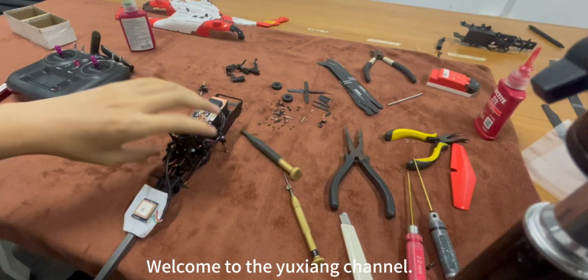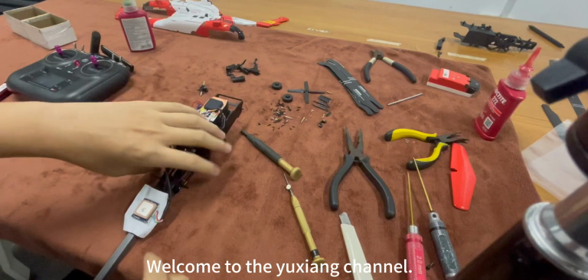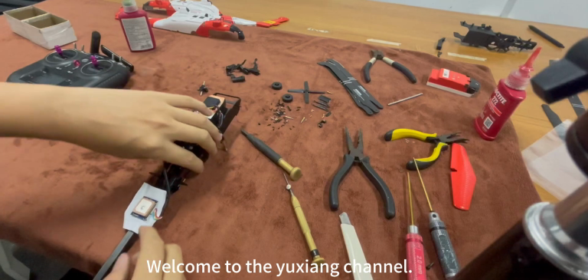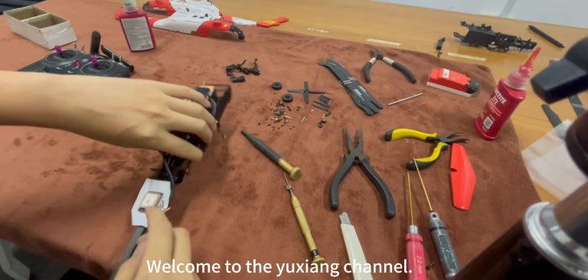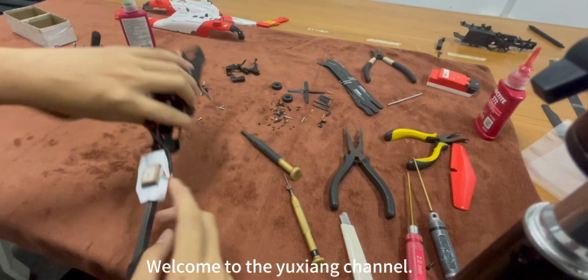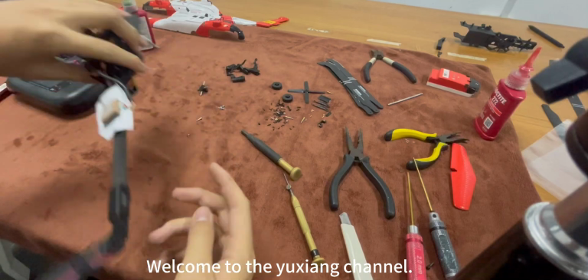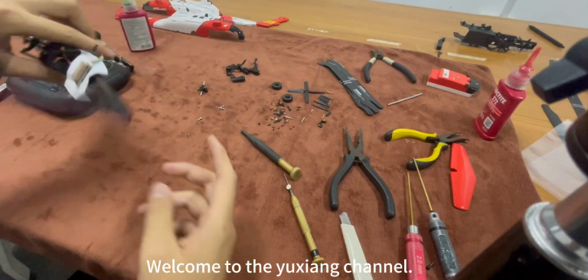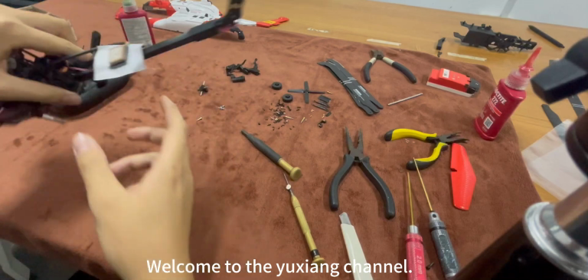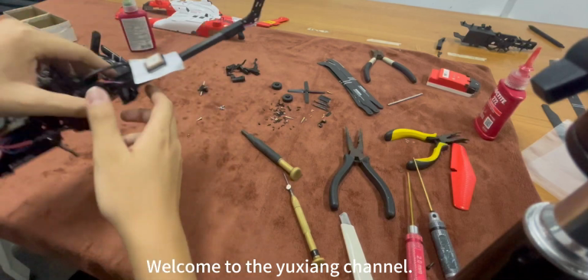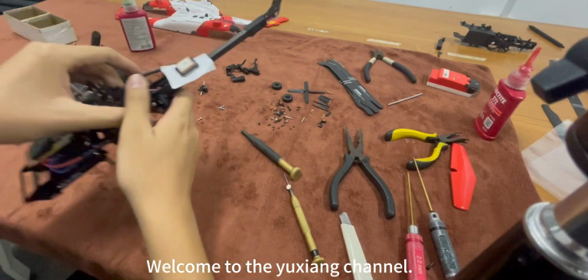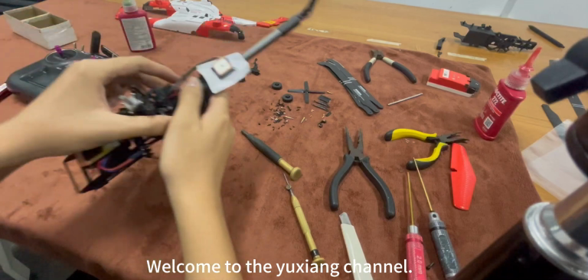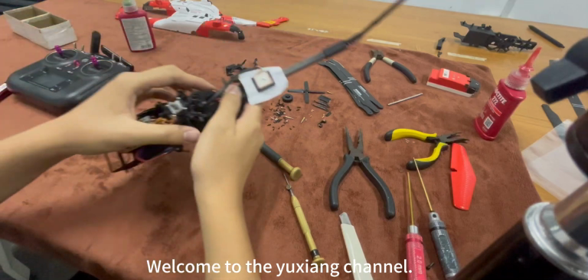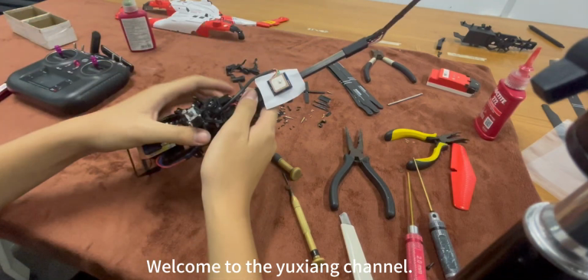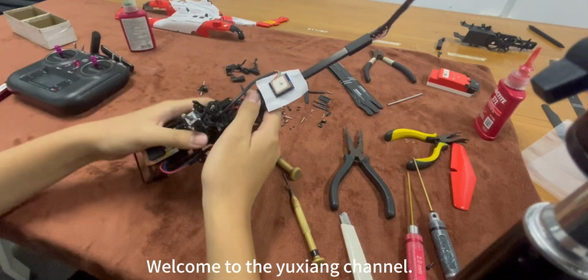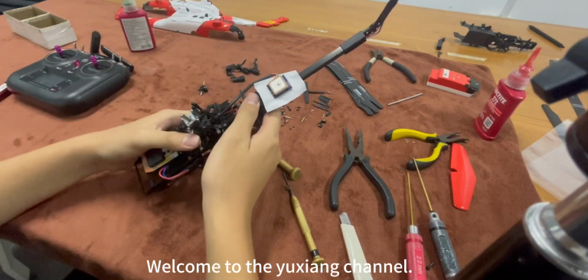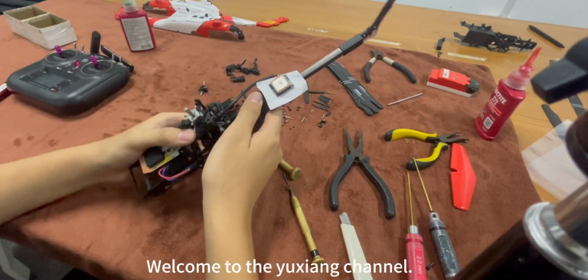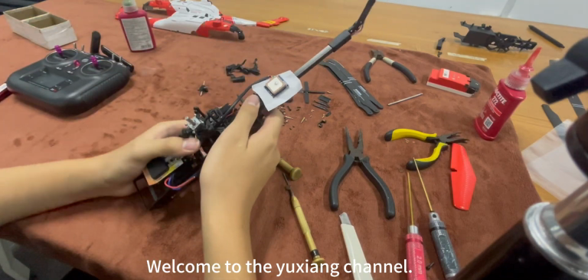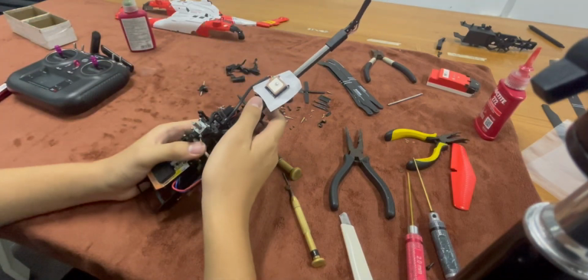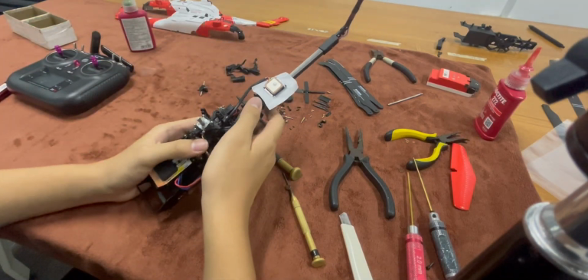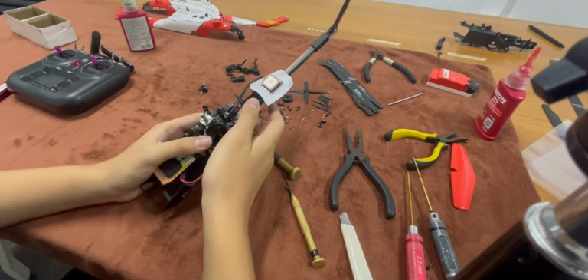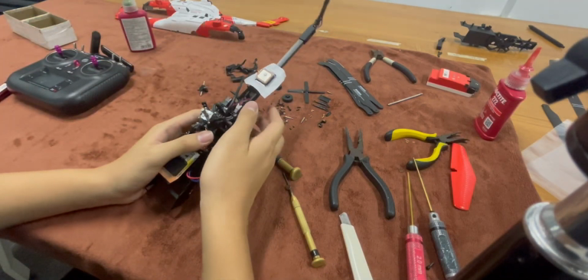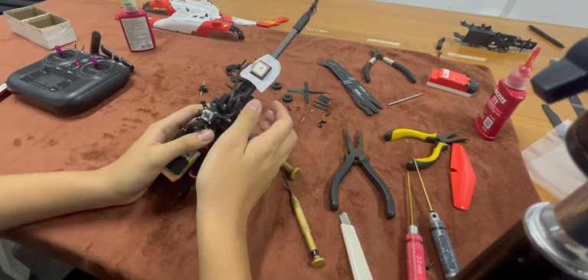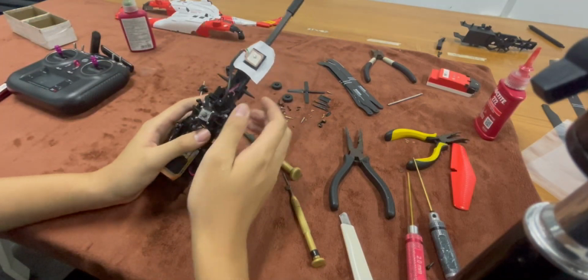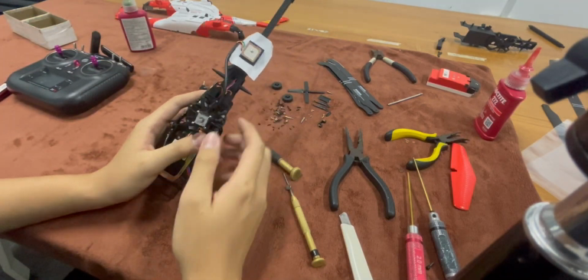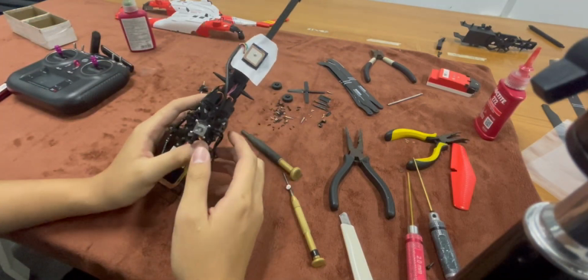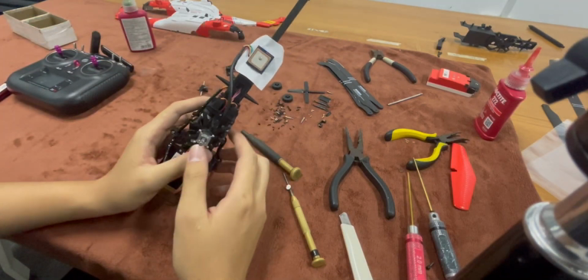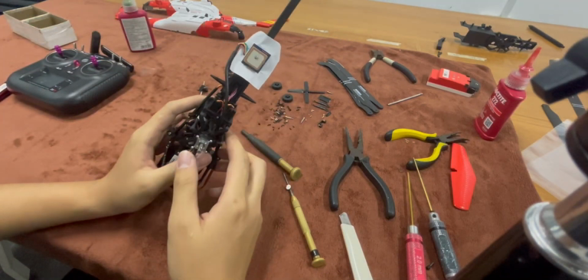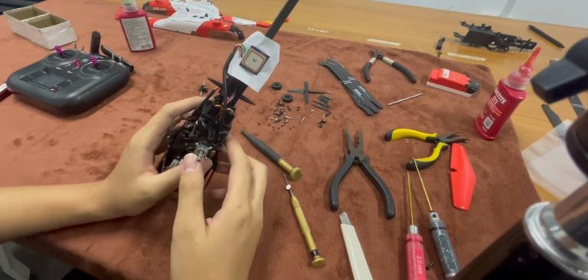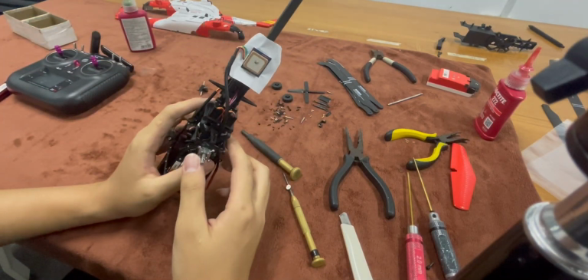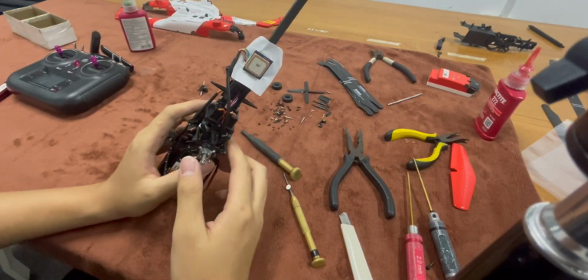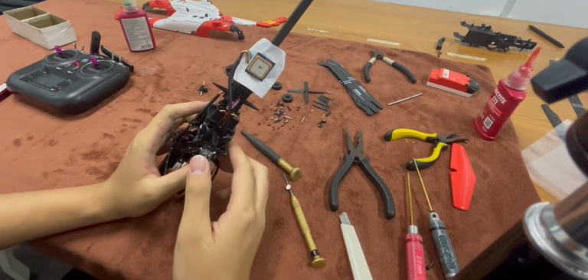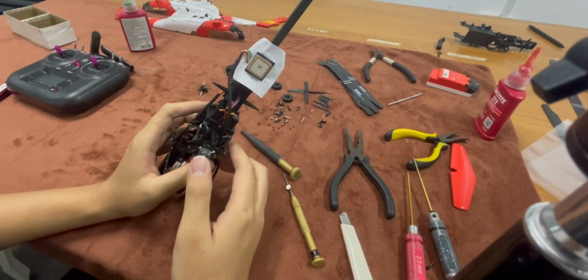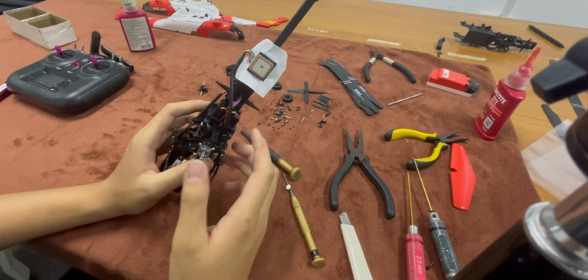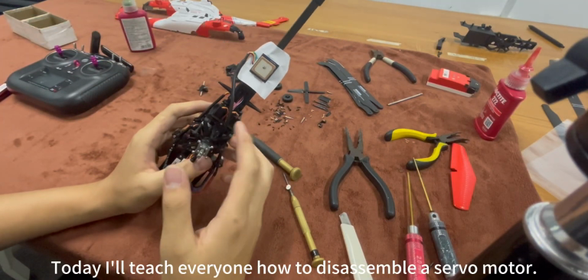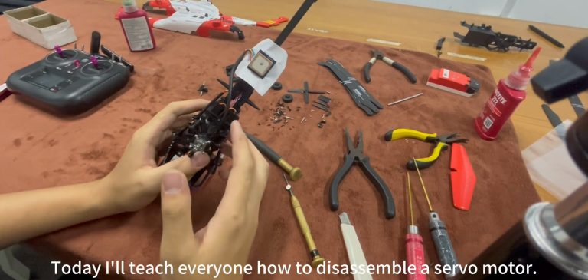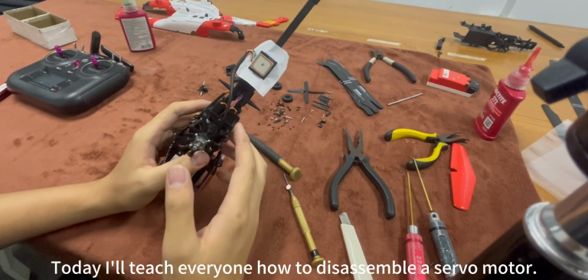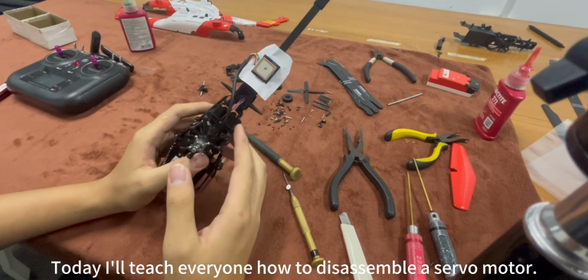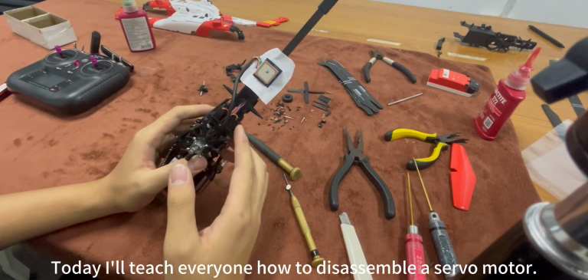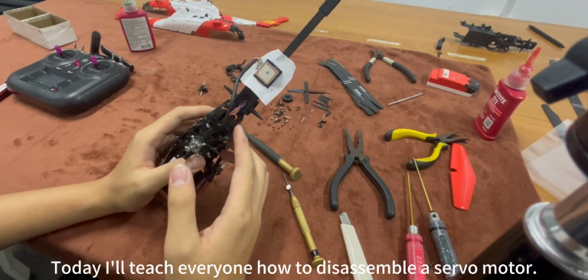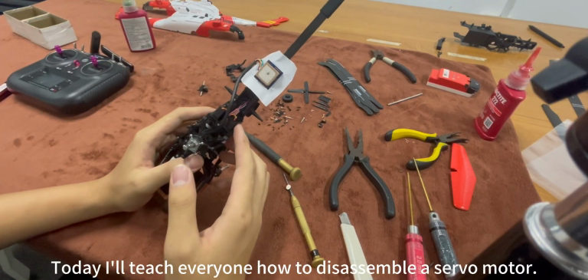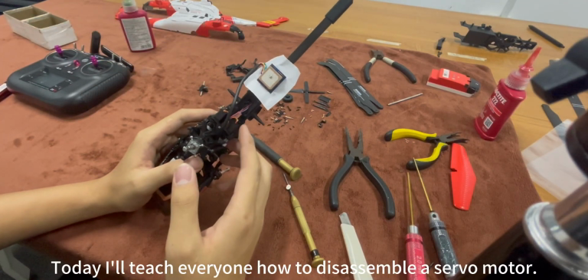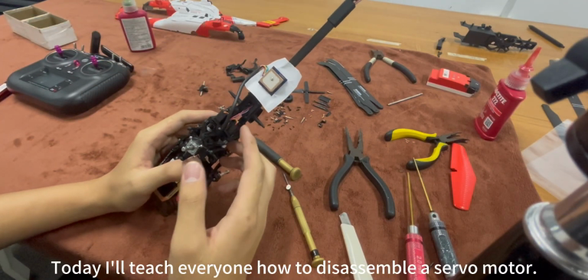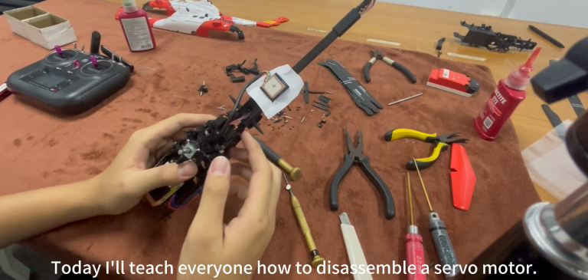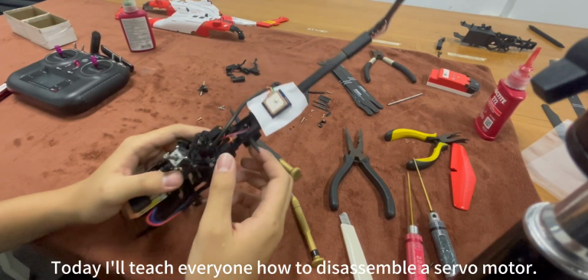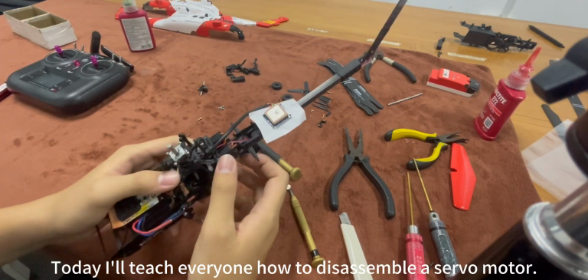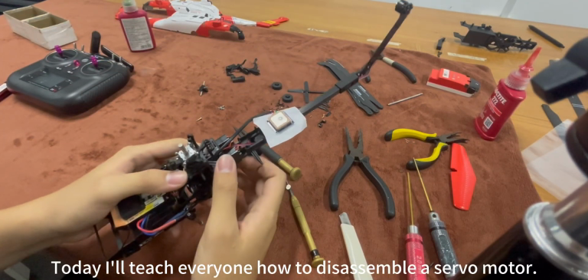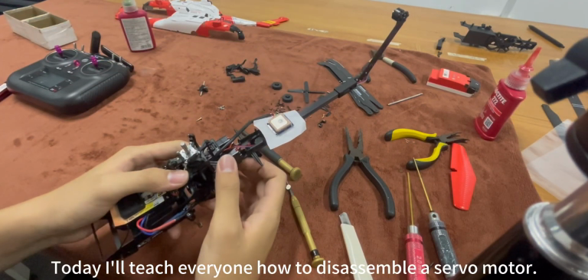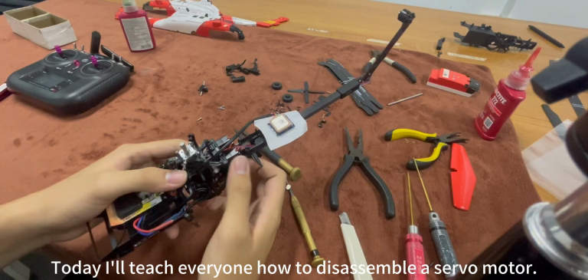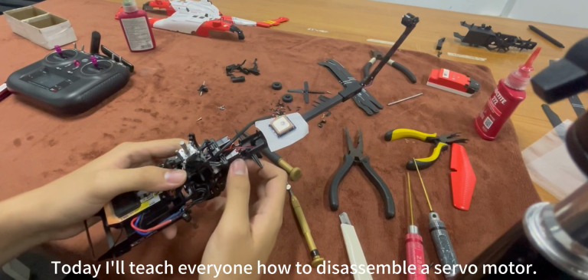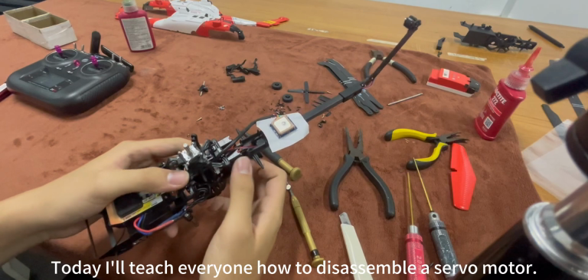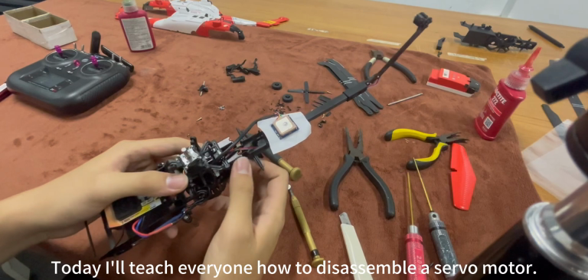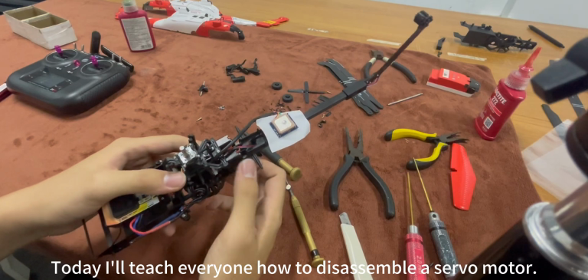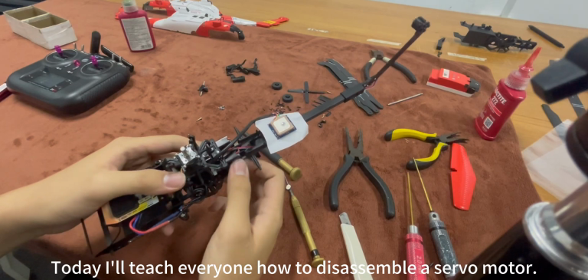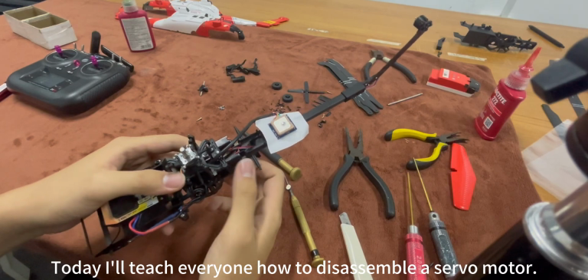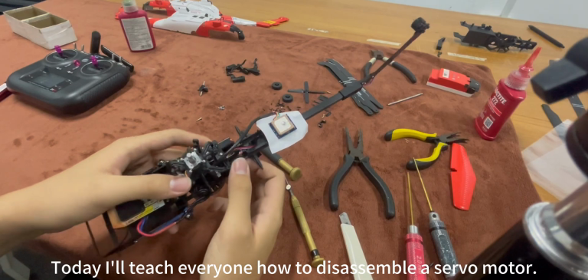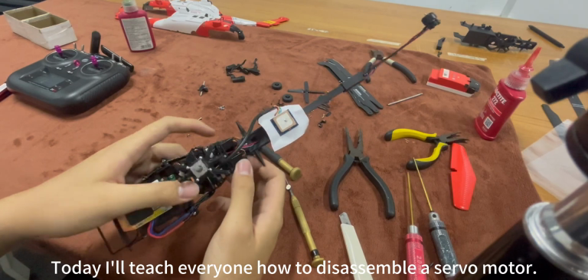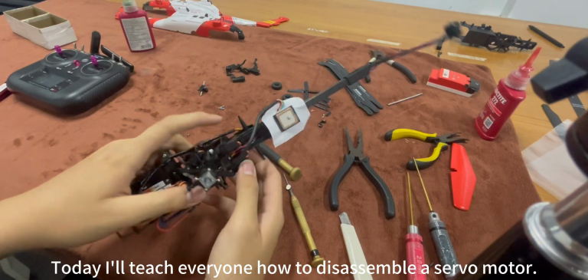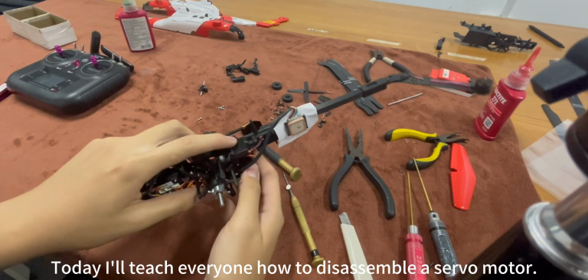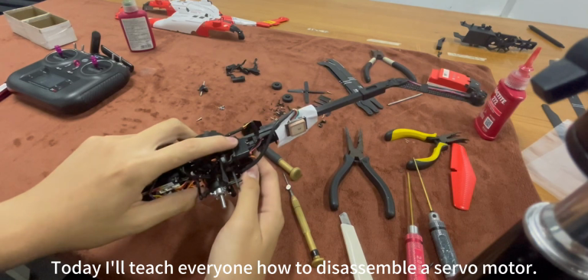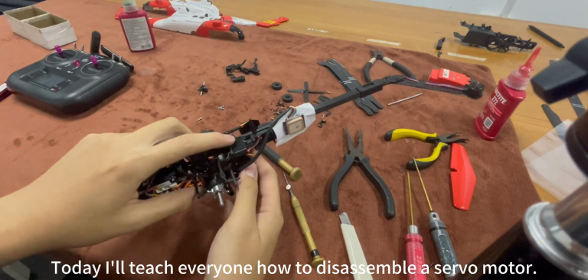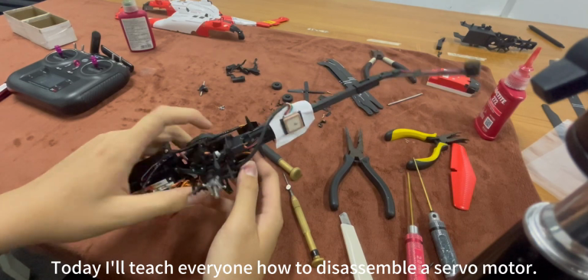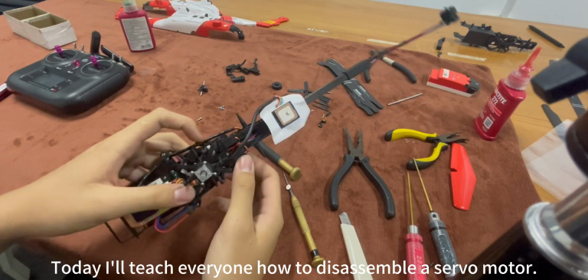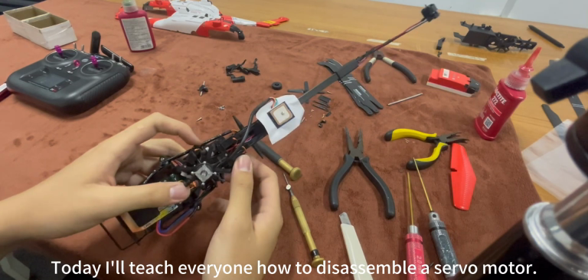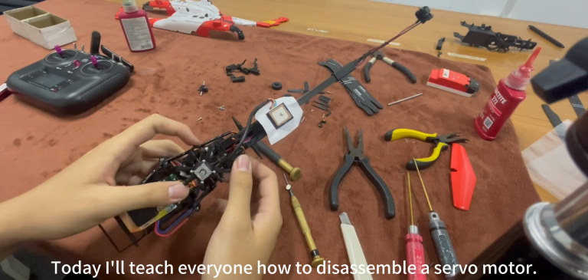Welcome to the Yuxian channel. Today I will teach everyone how to disassemble a servo motor.